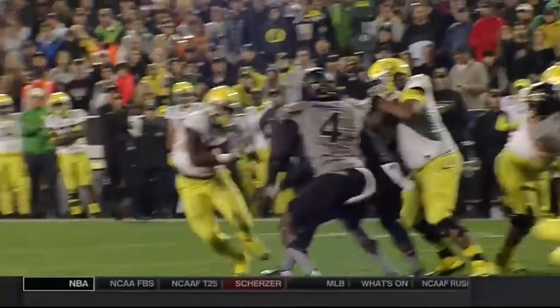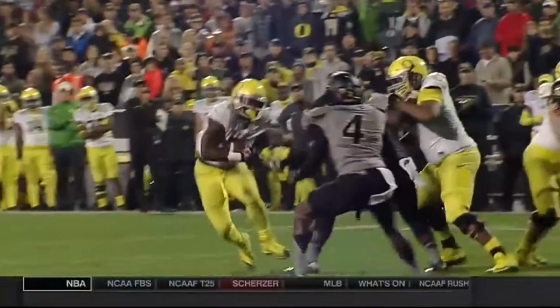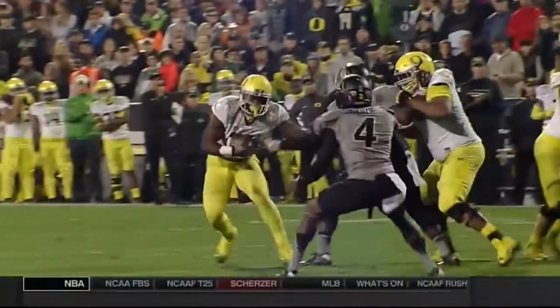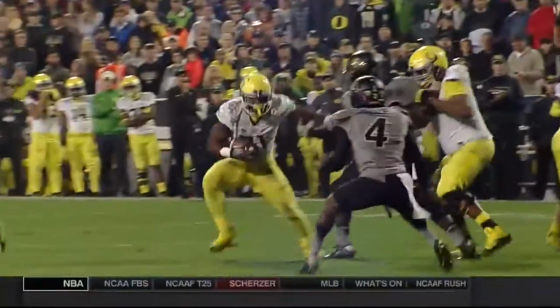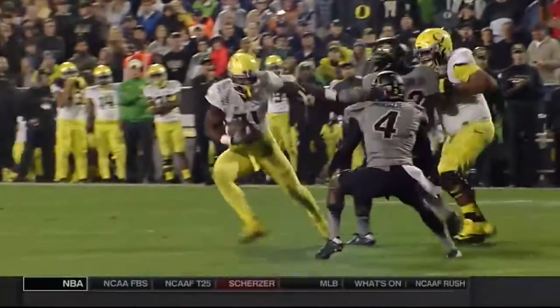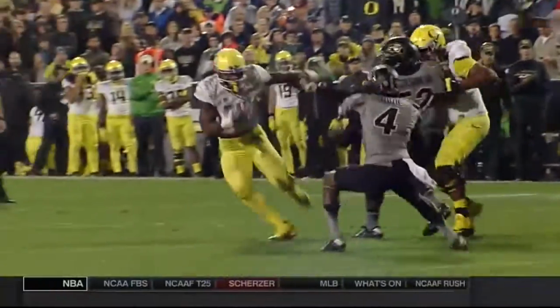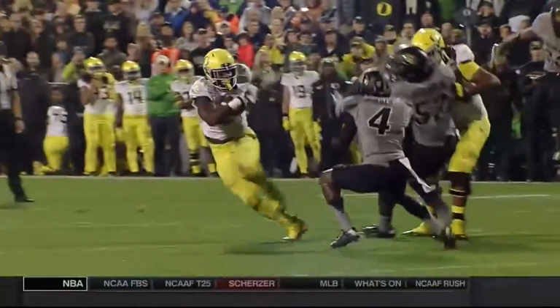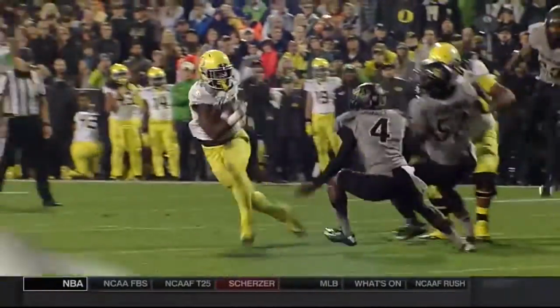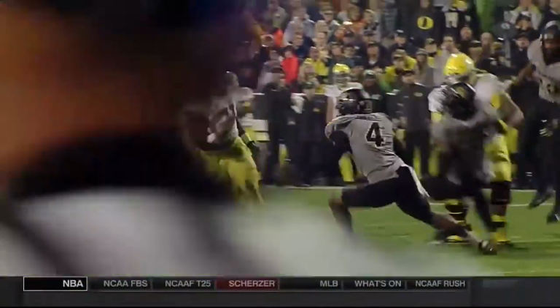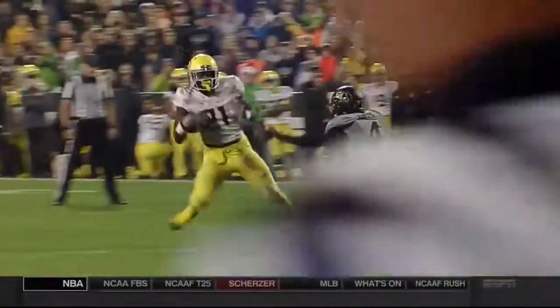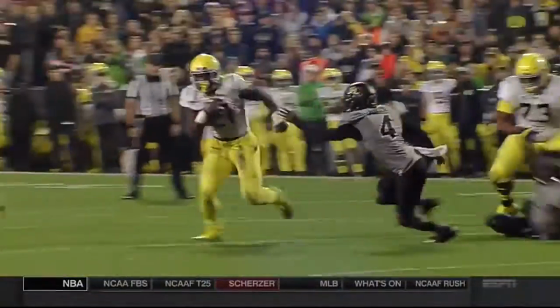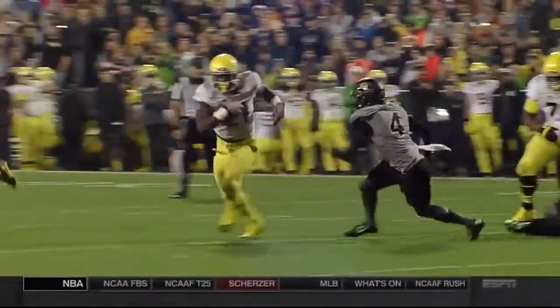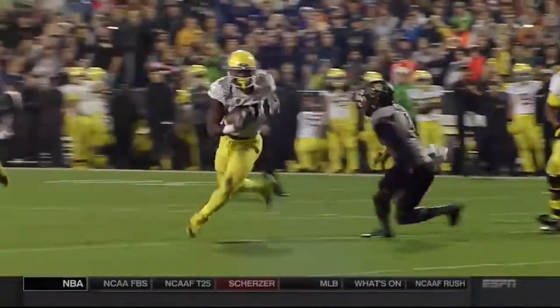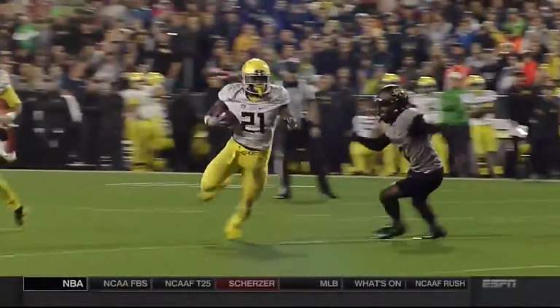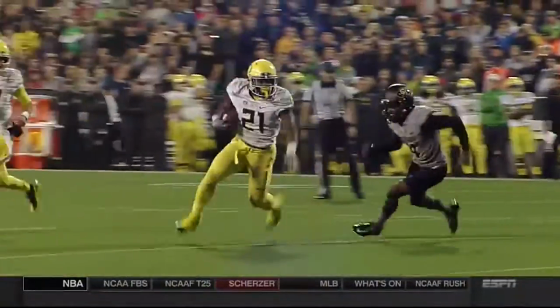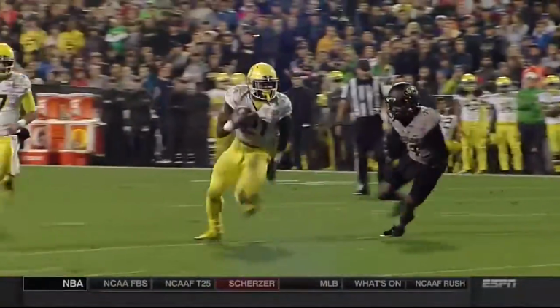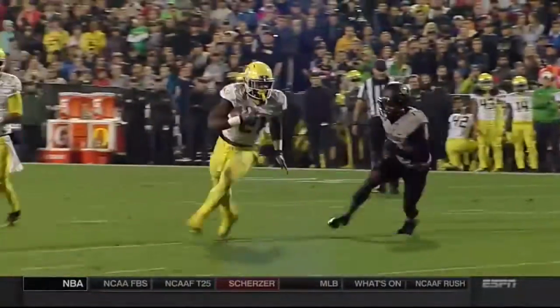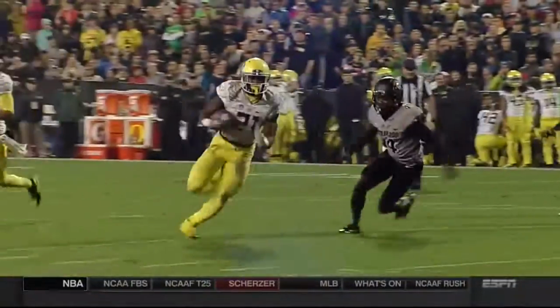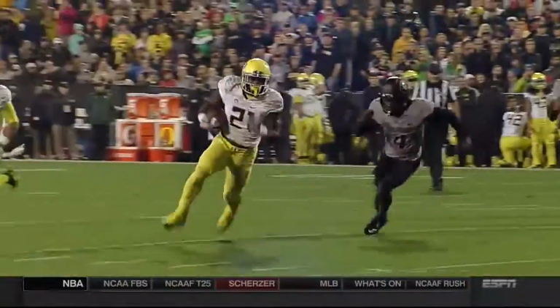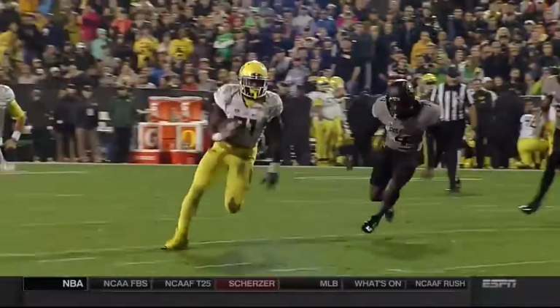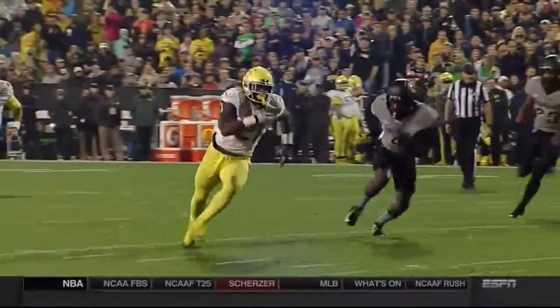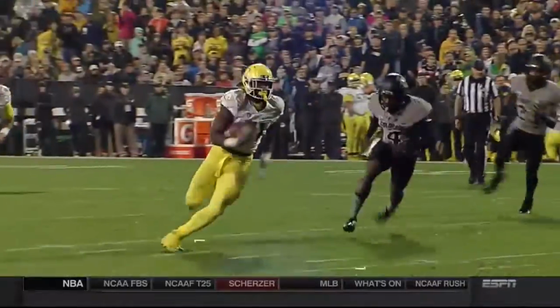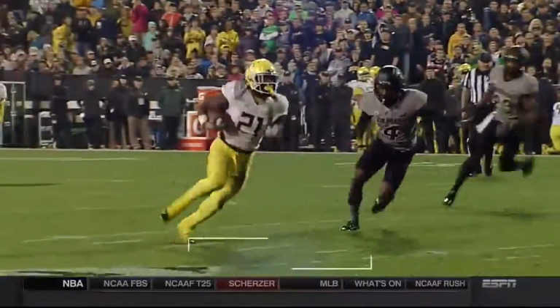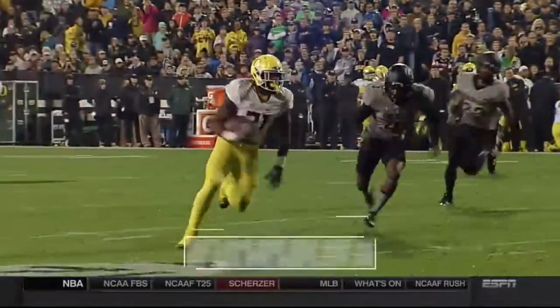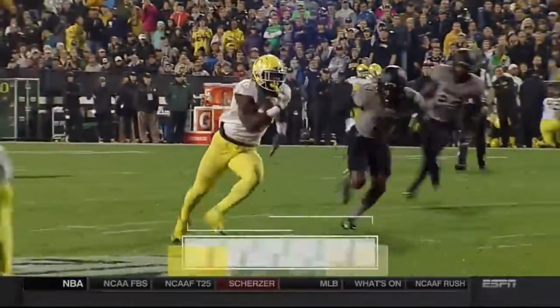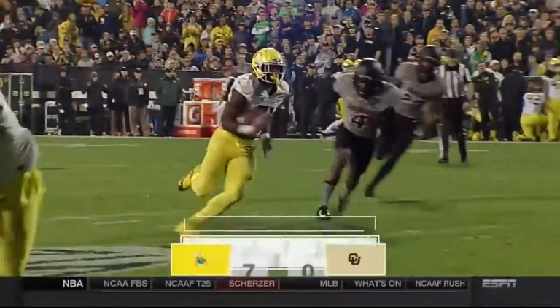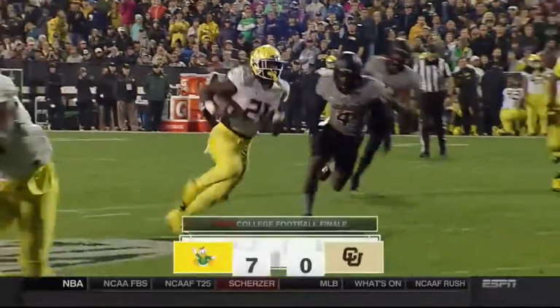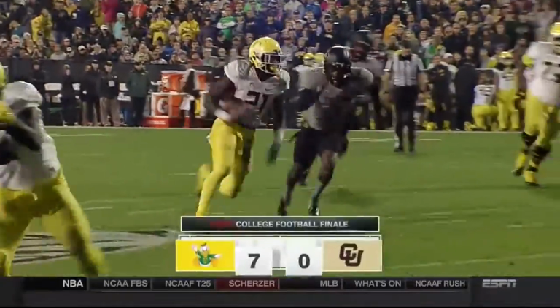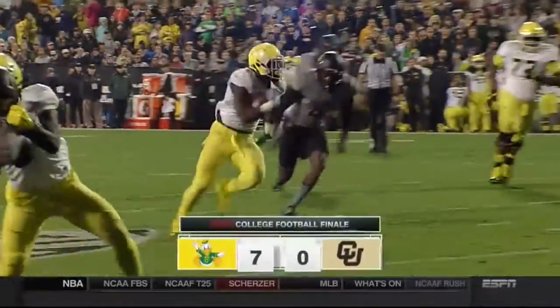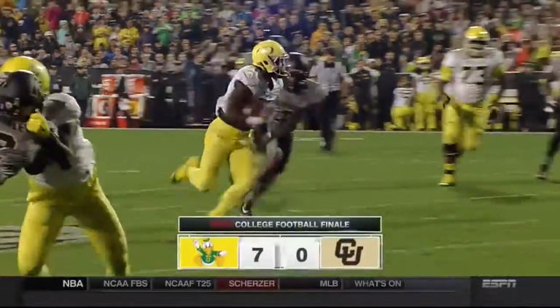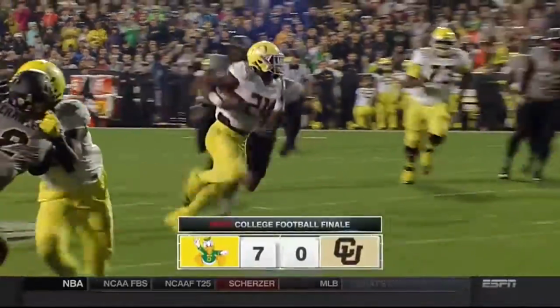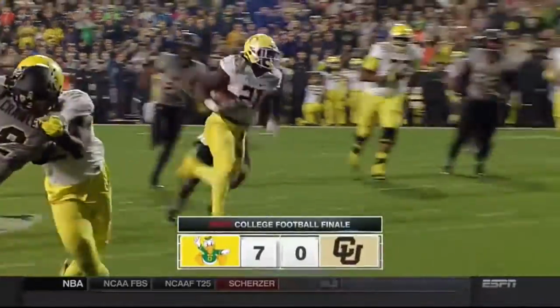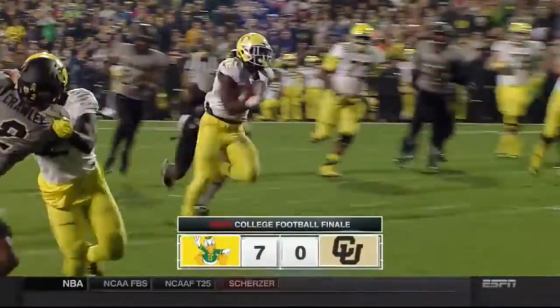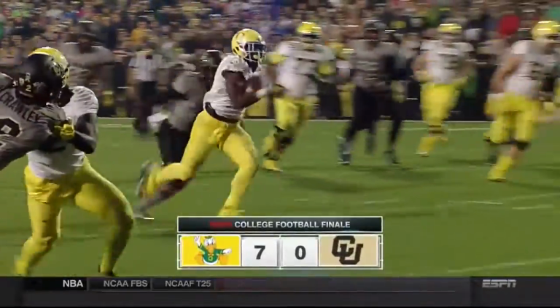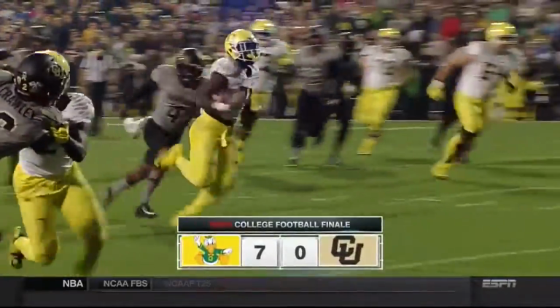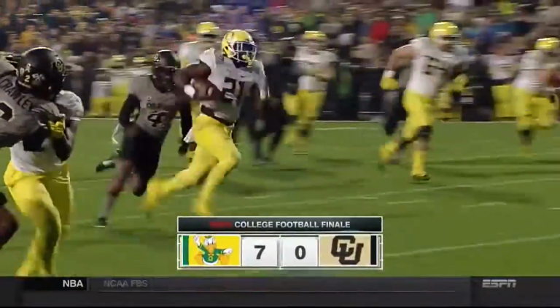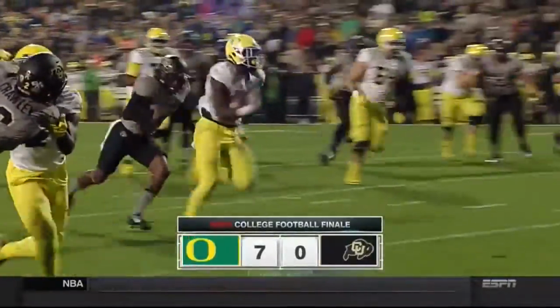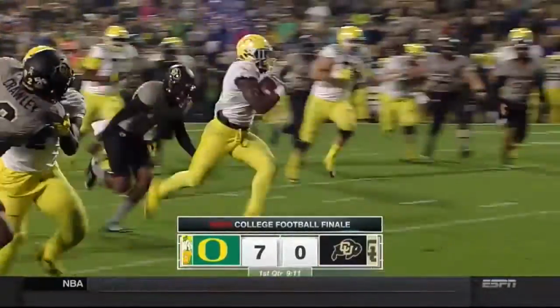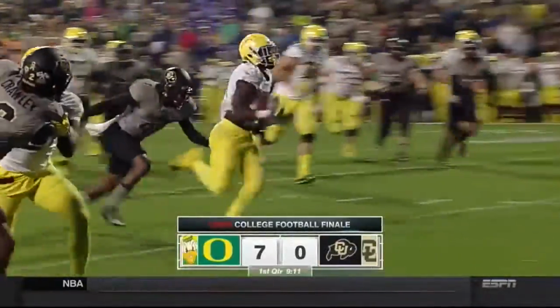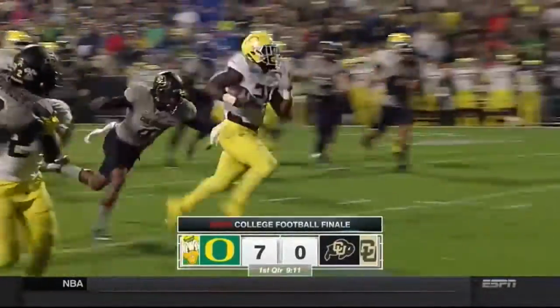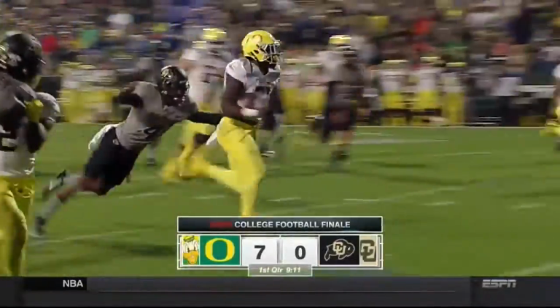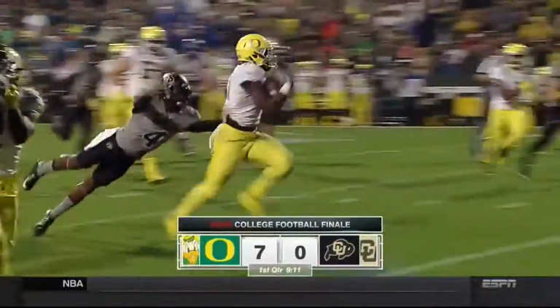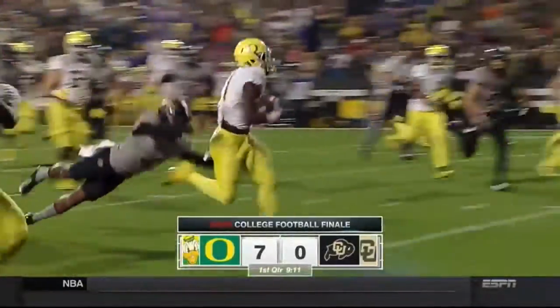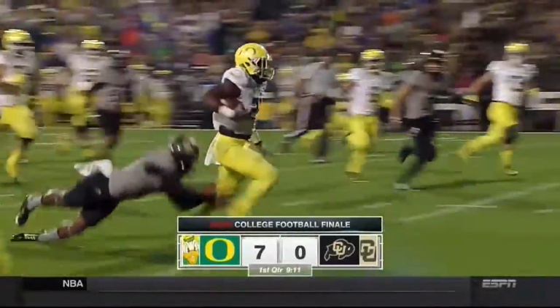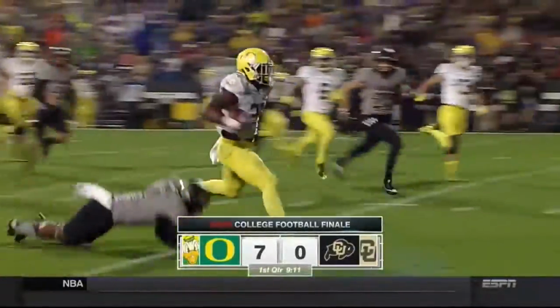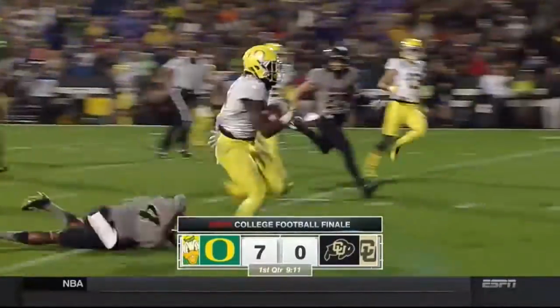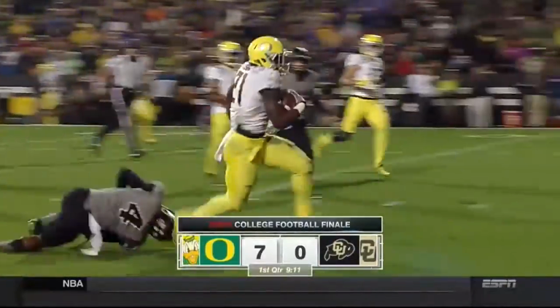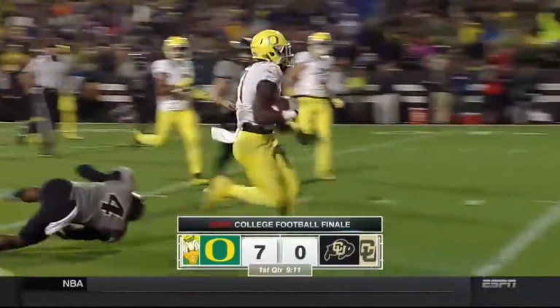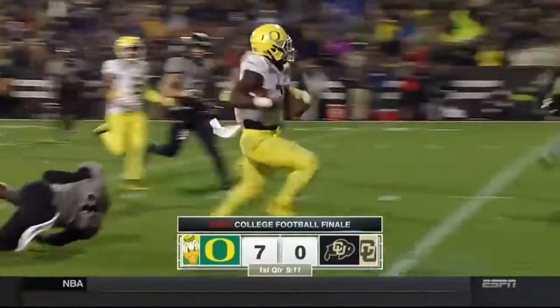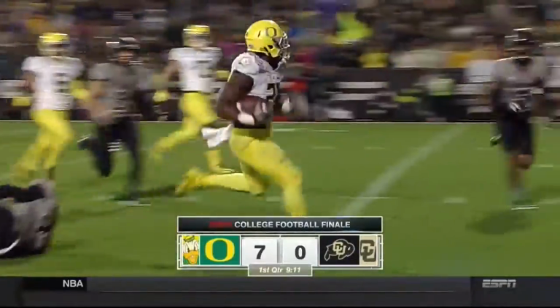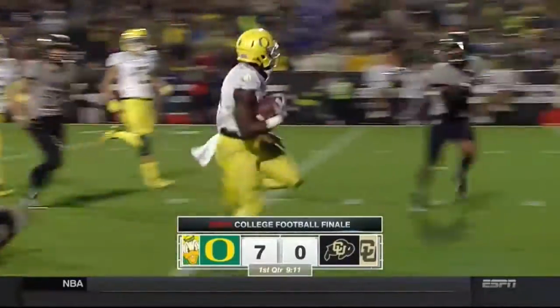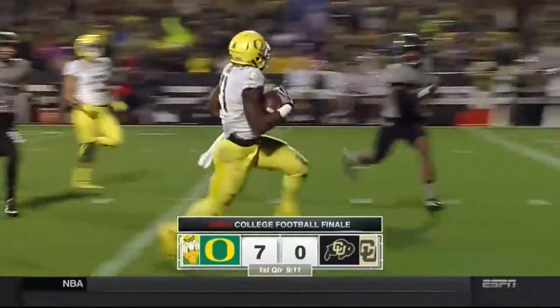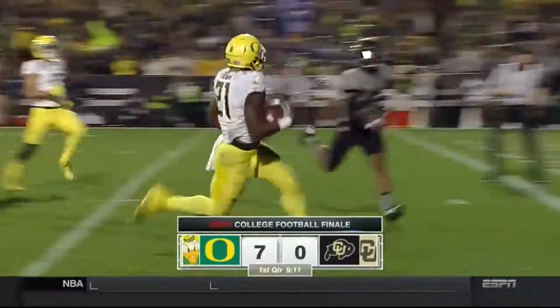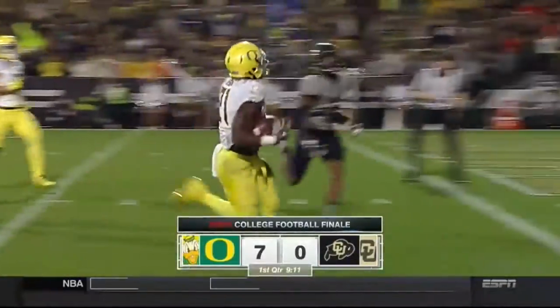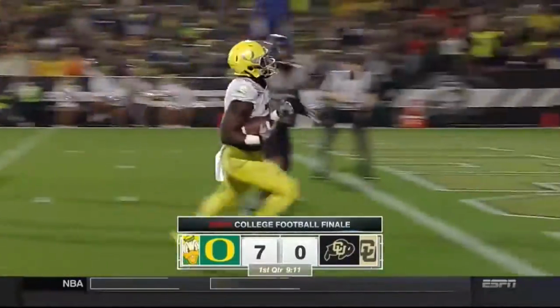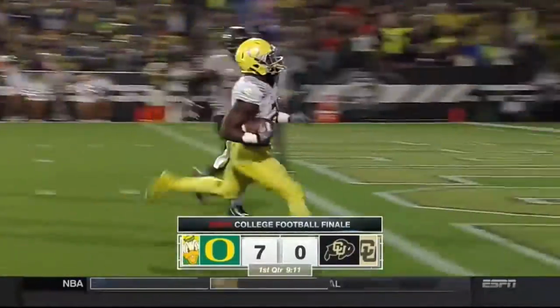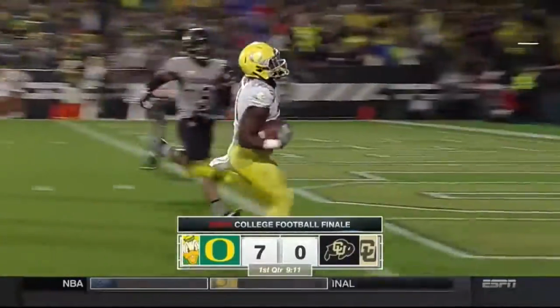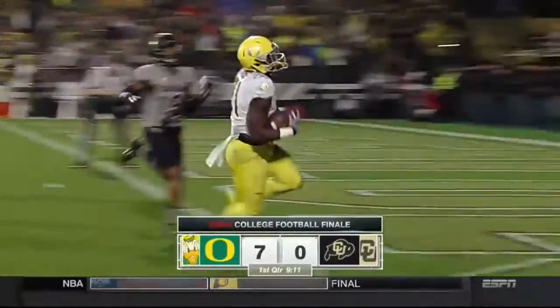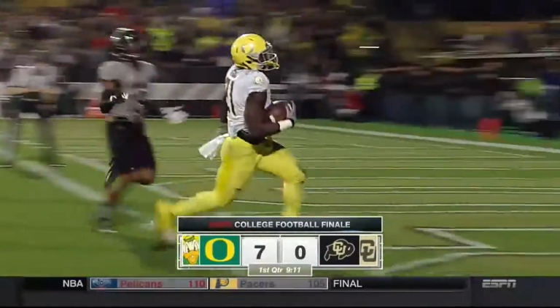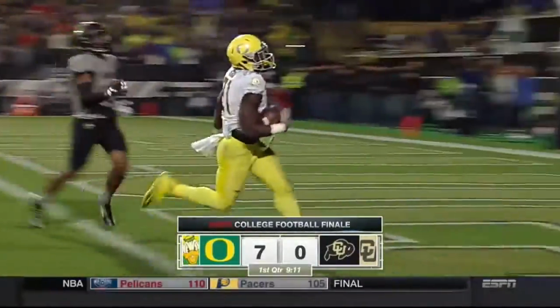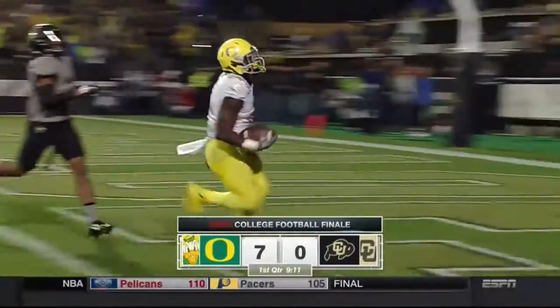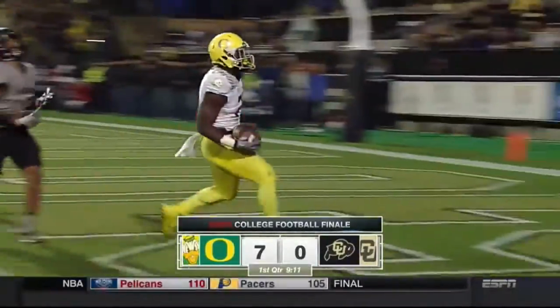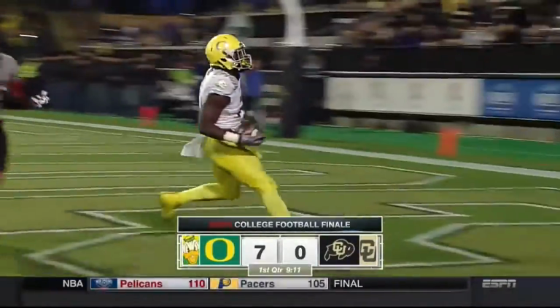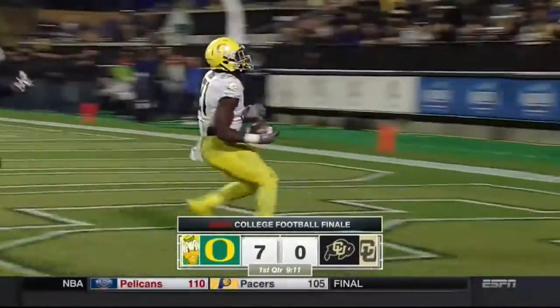This is all Freeman off the edge to the house. He now has a touchdown in 16 of his 20 career games.